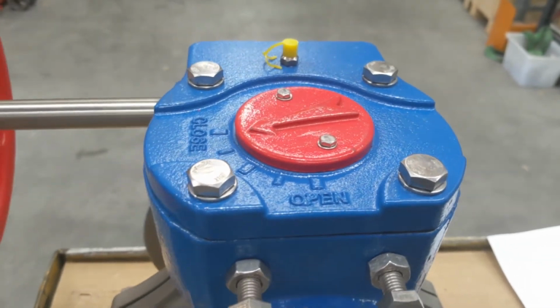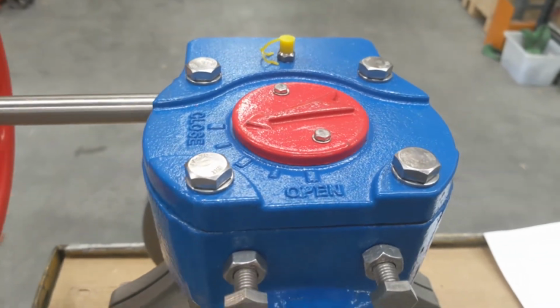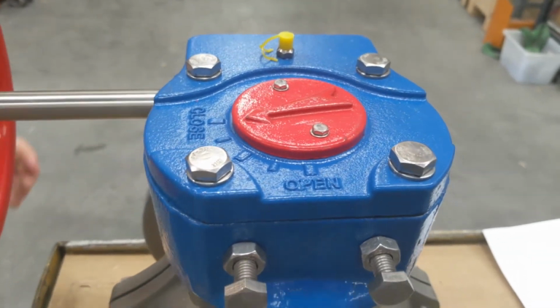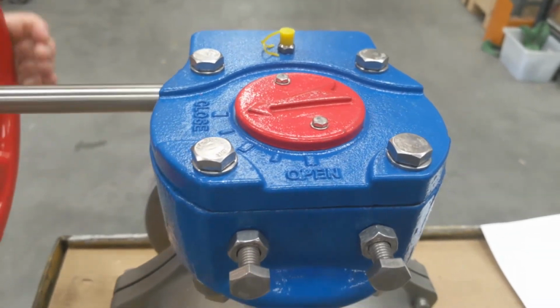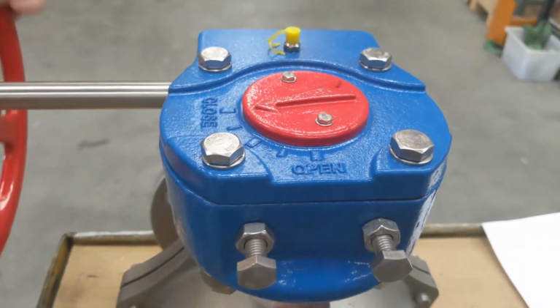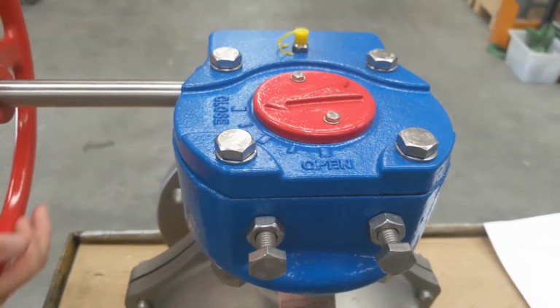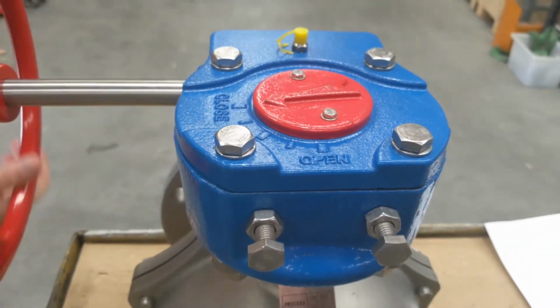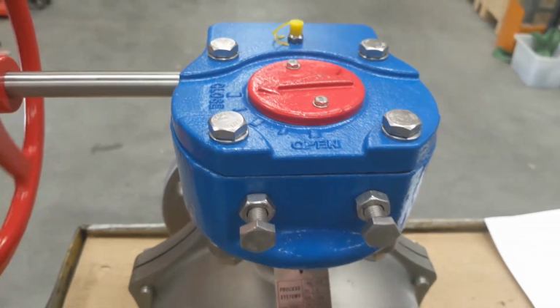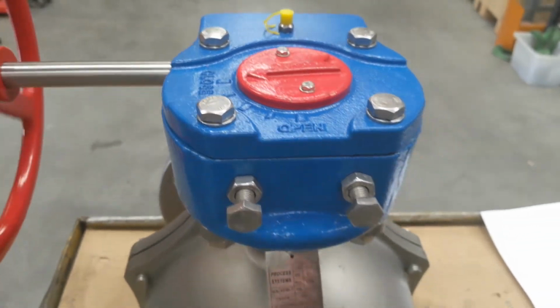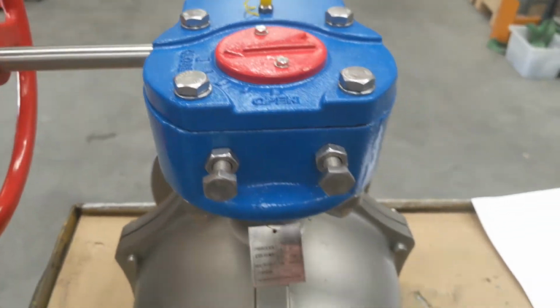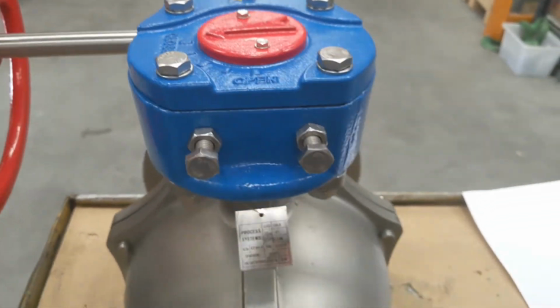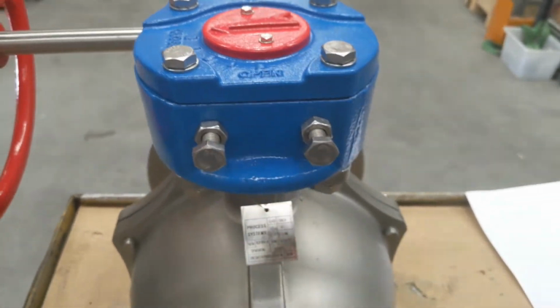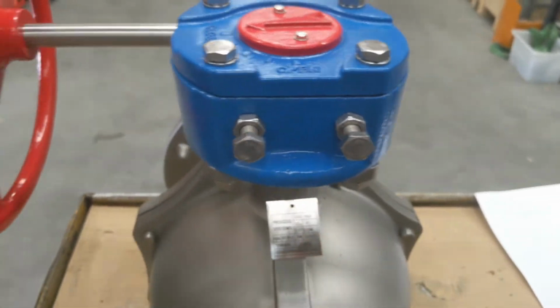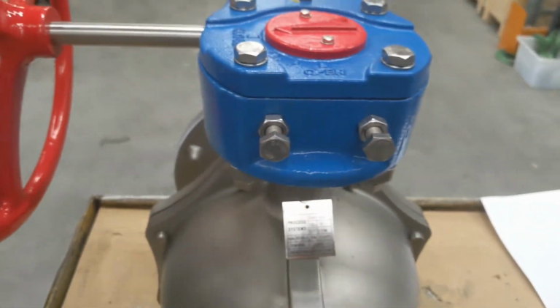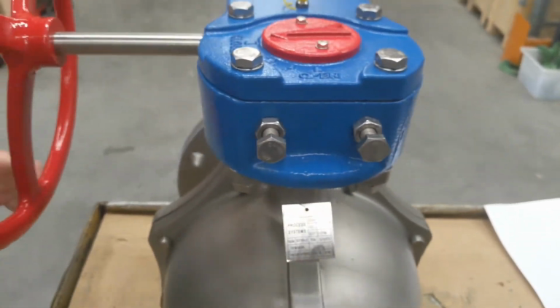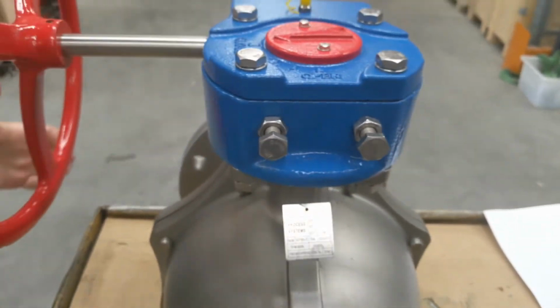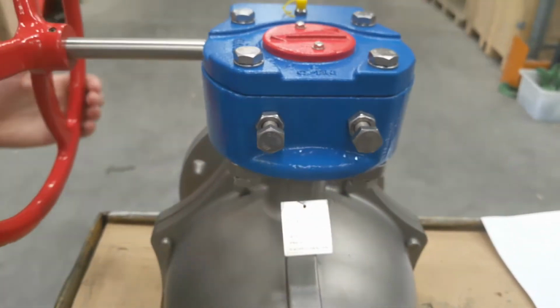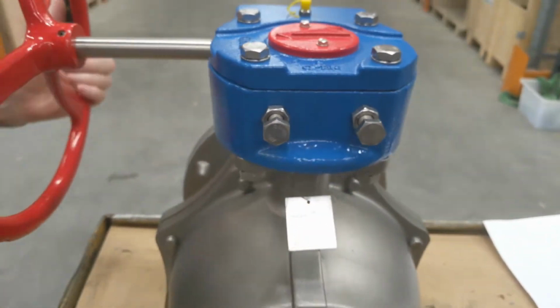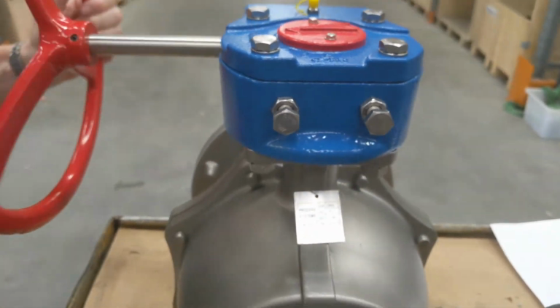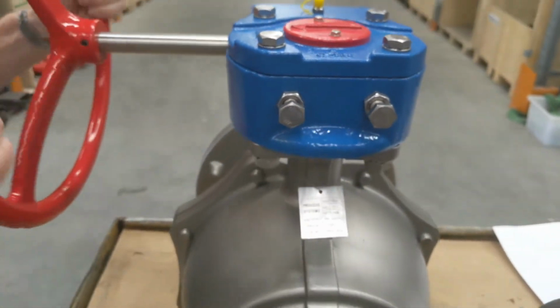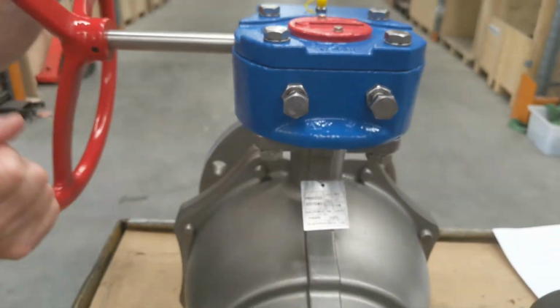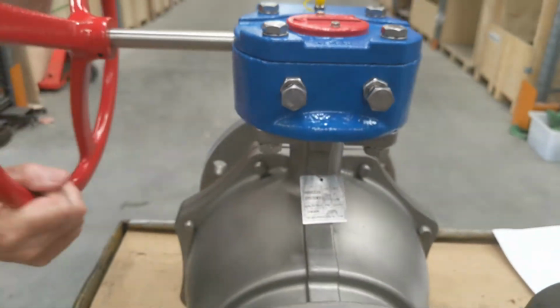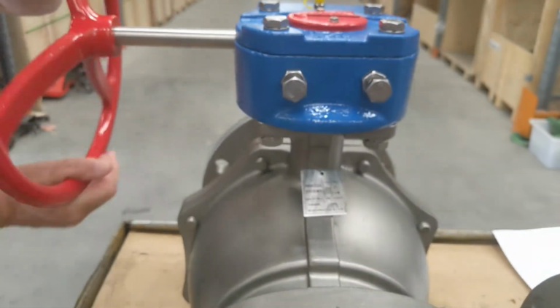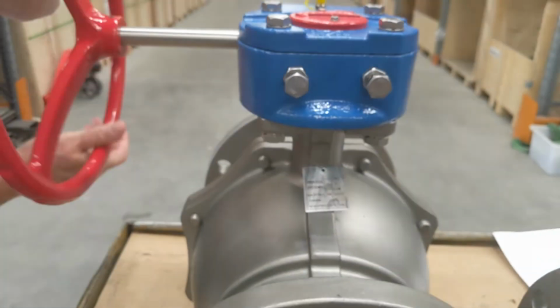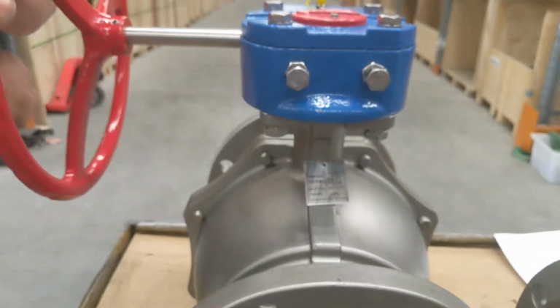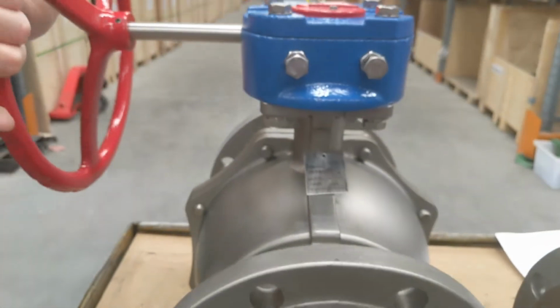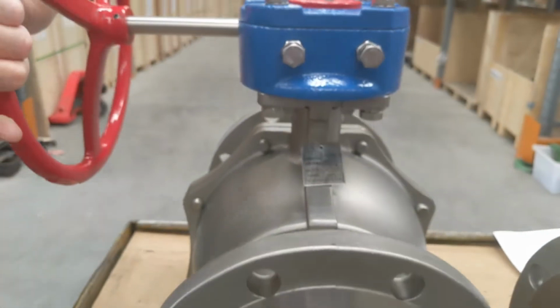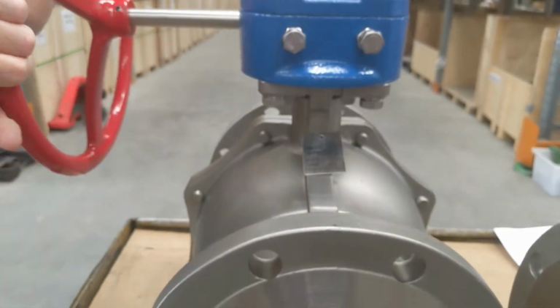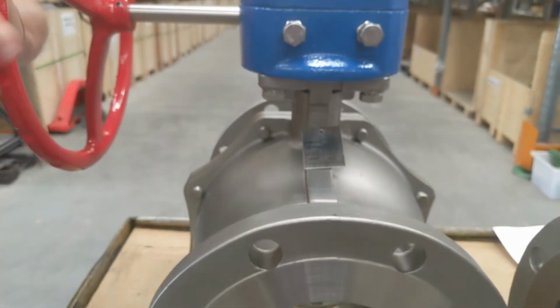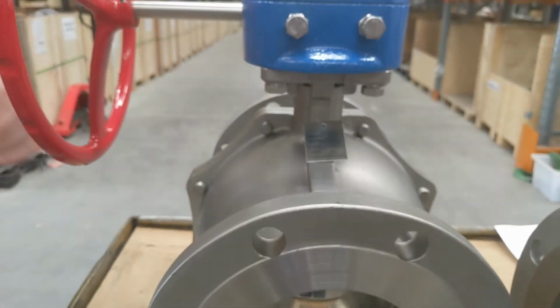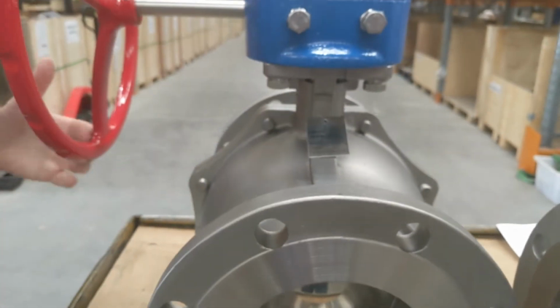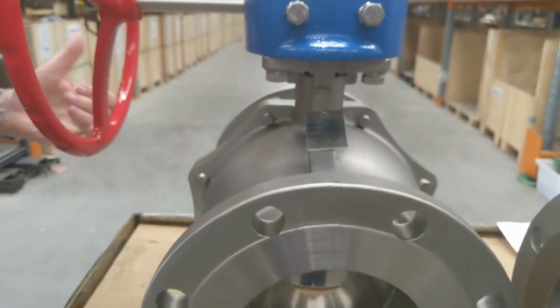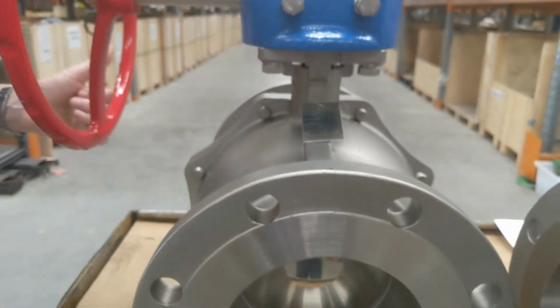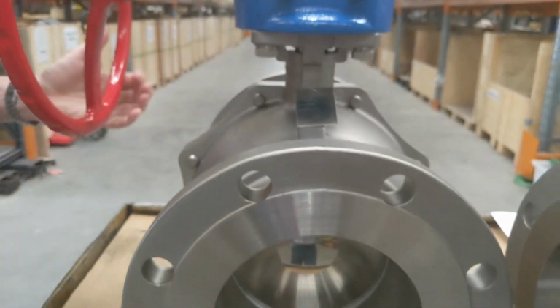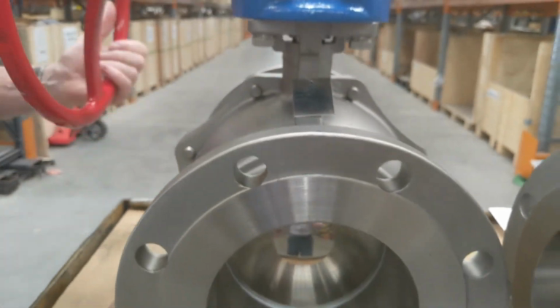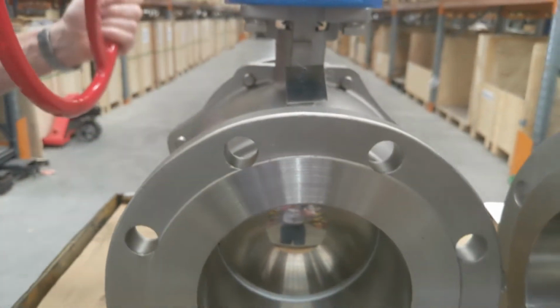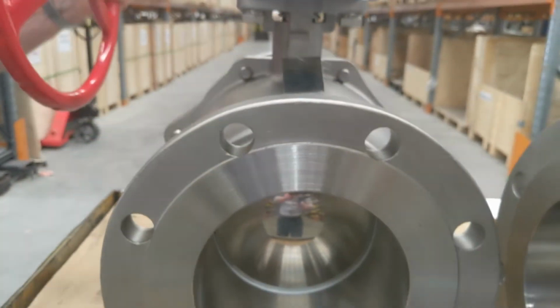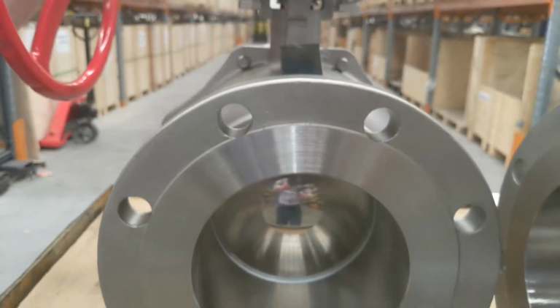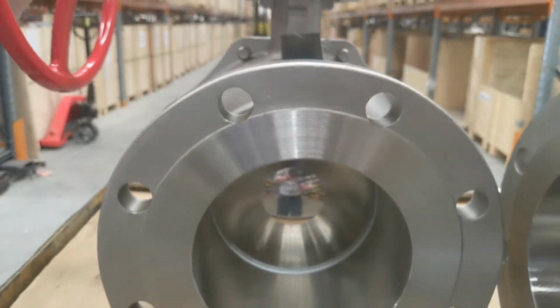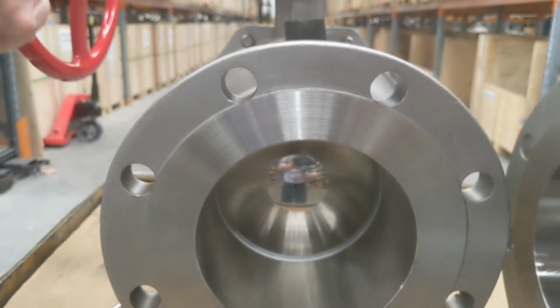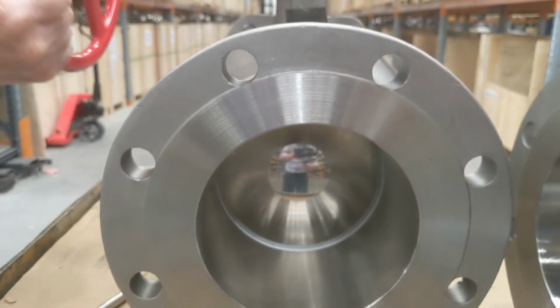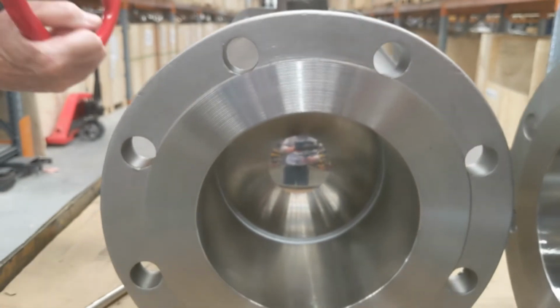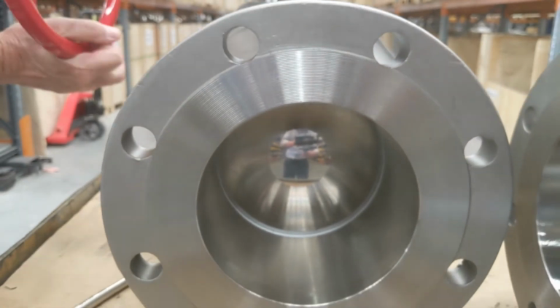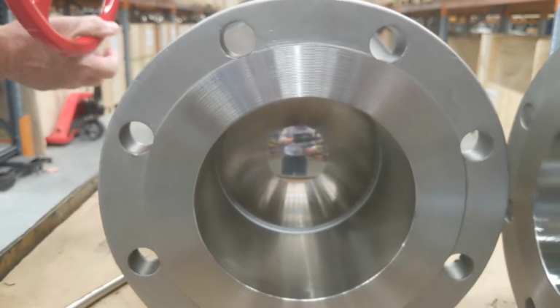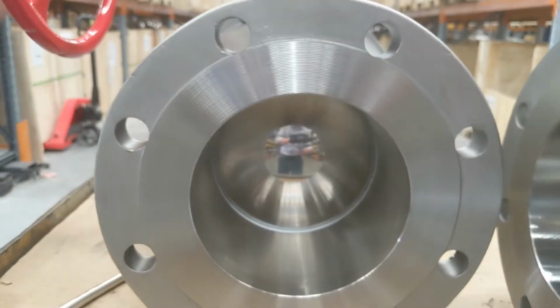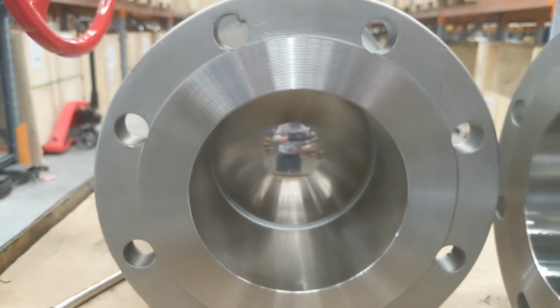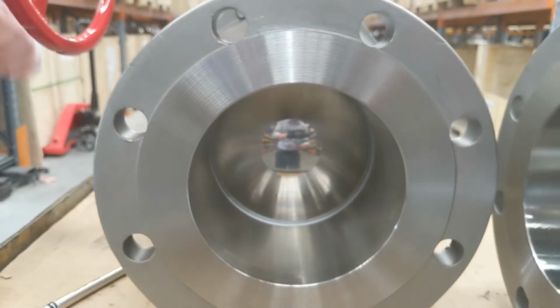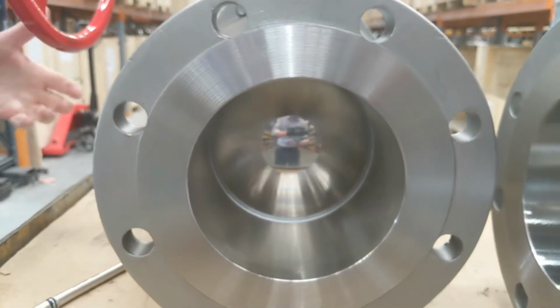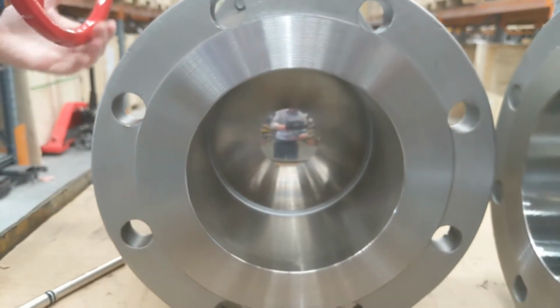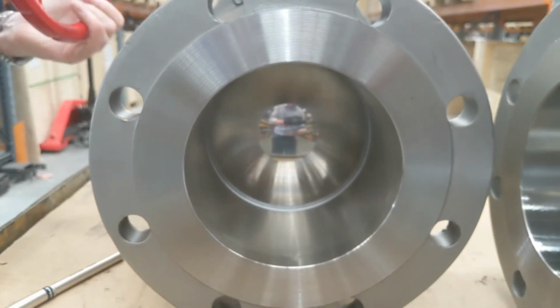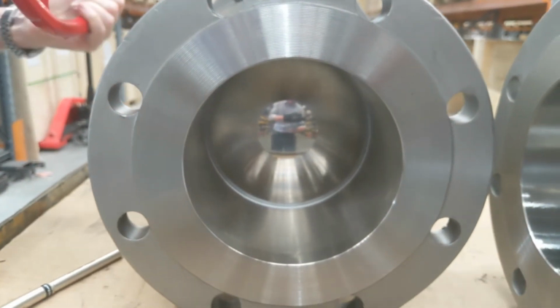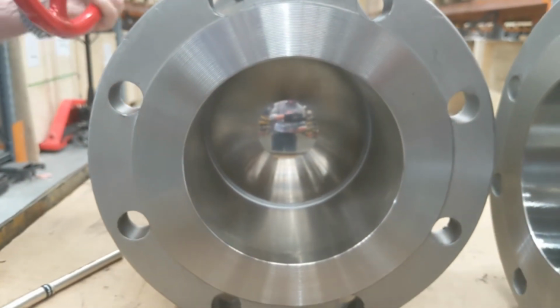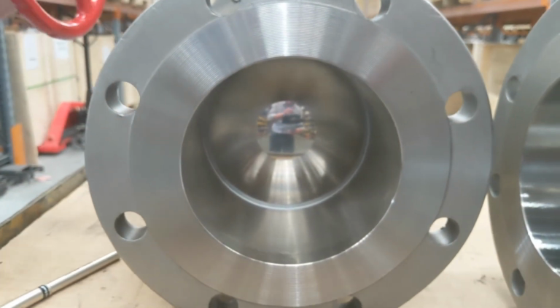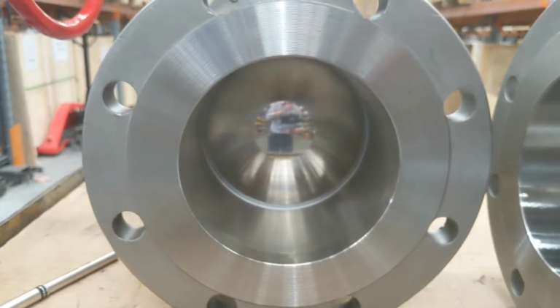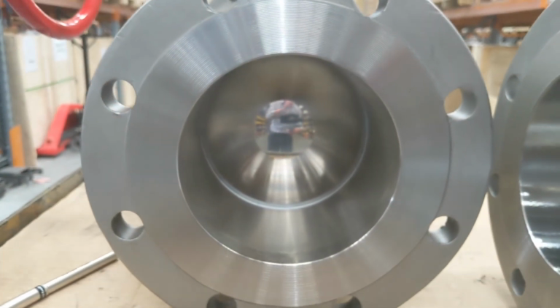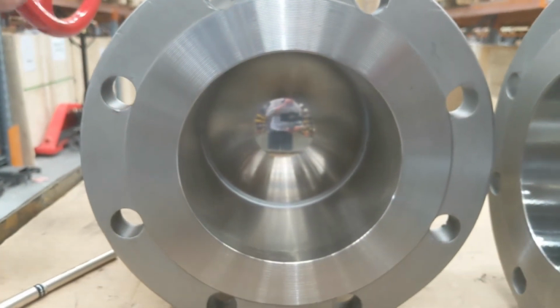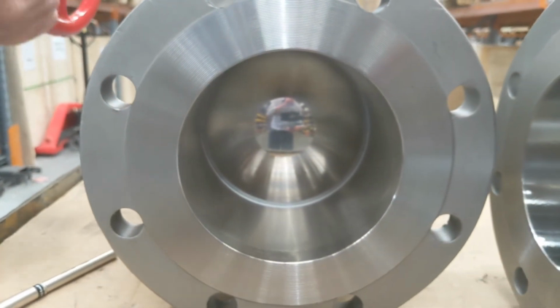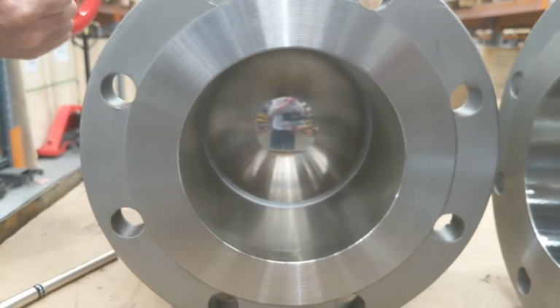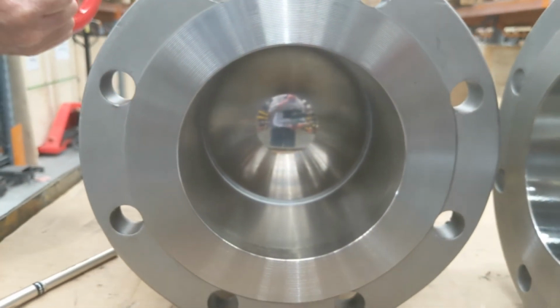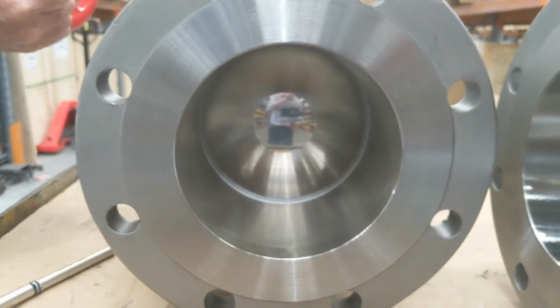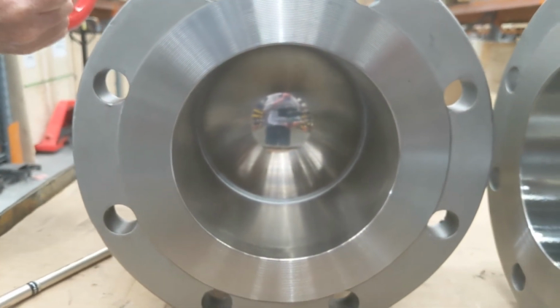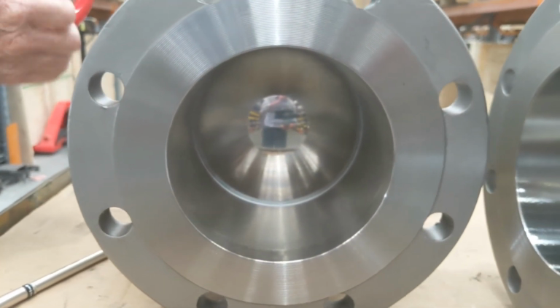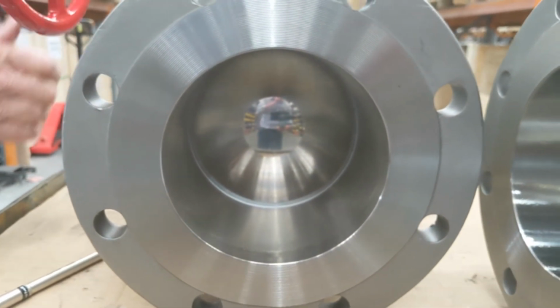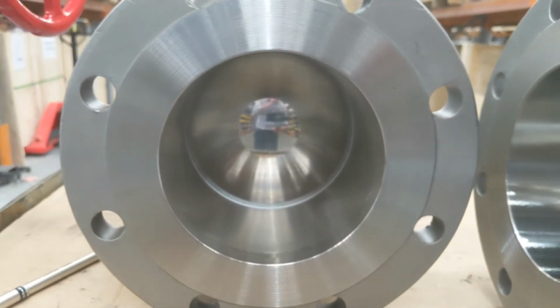Closing it back again — very easy to operate, very smooth. It's coming in to seat now and locking off.